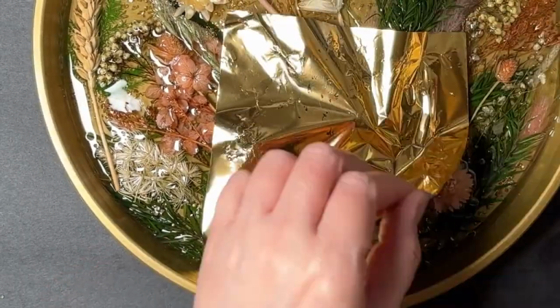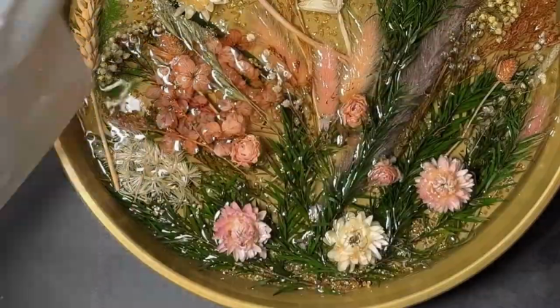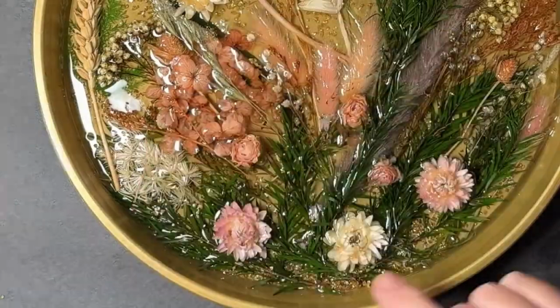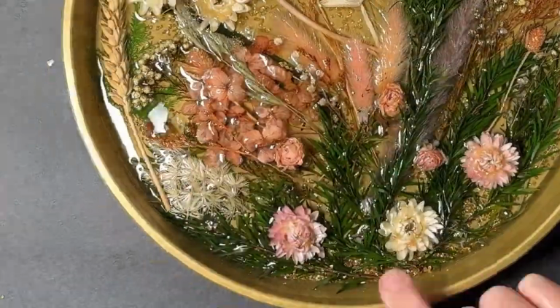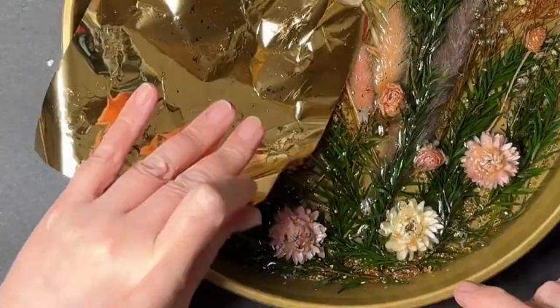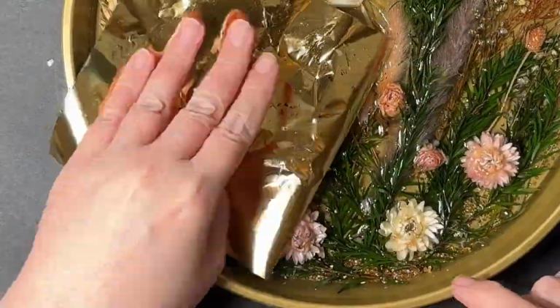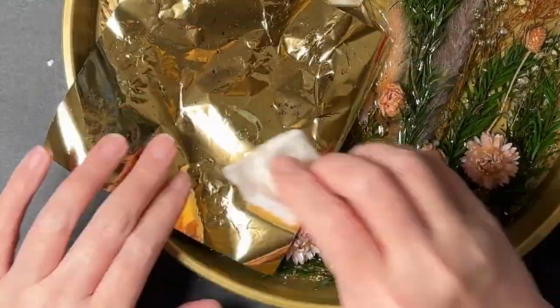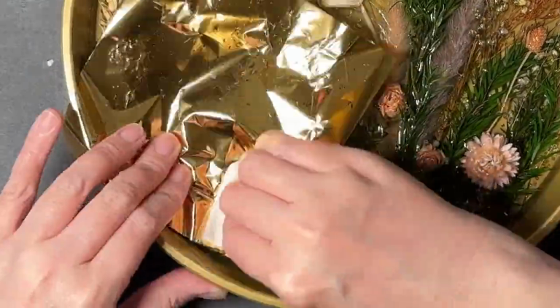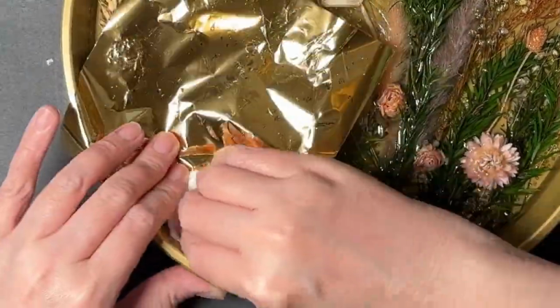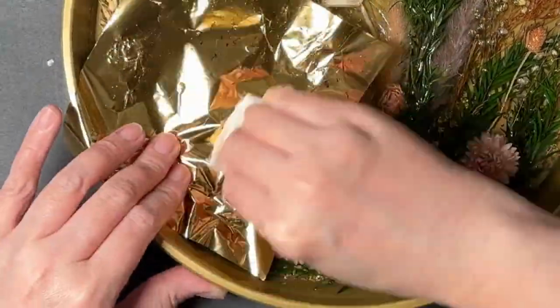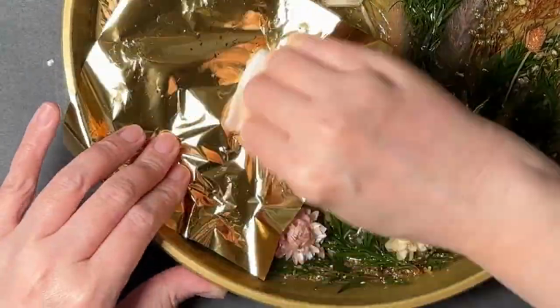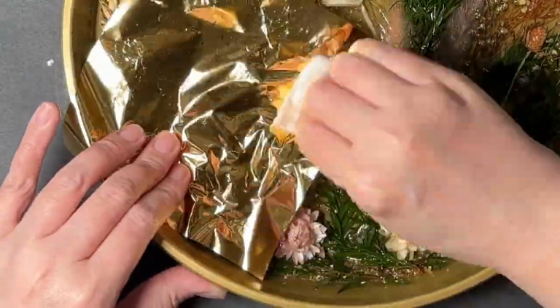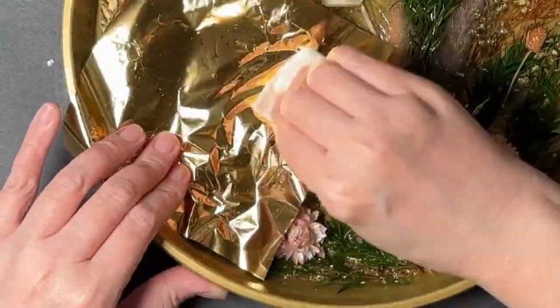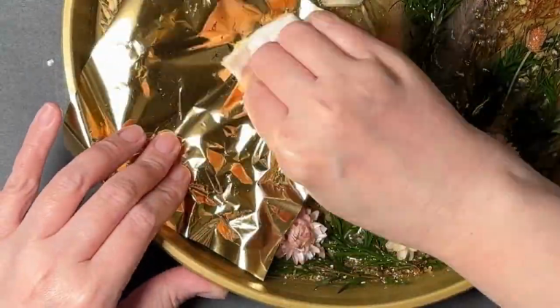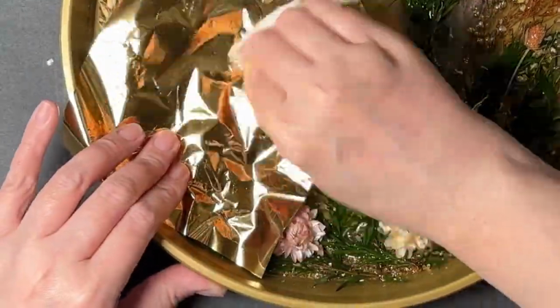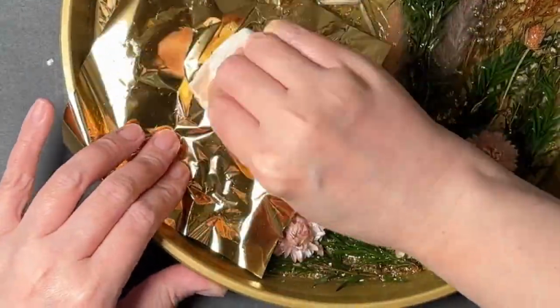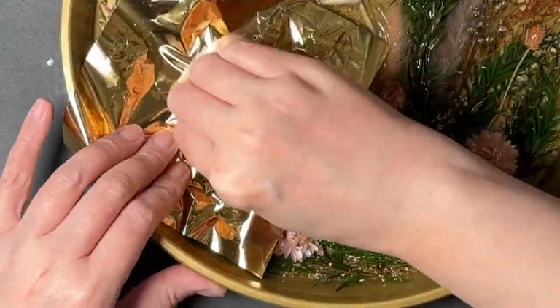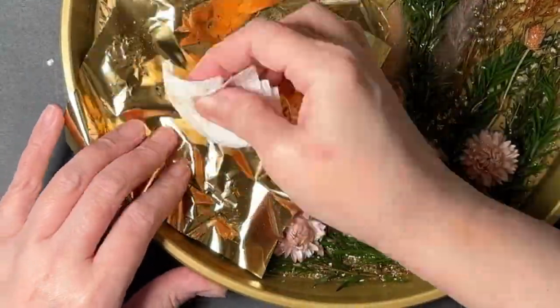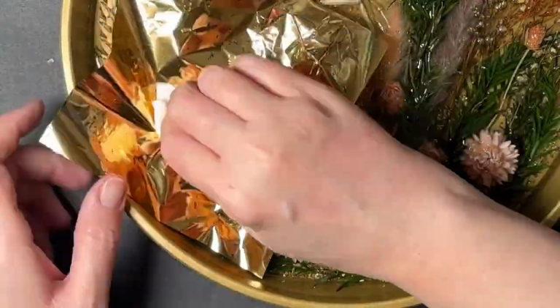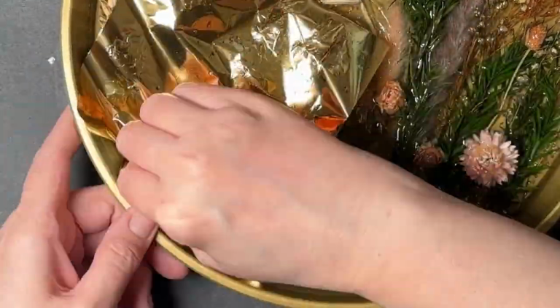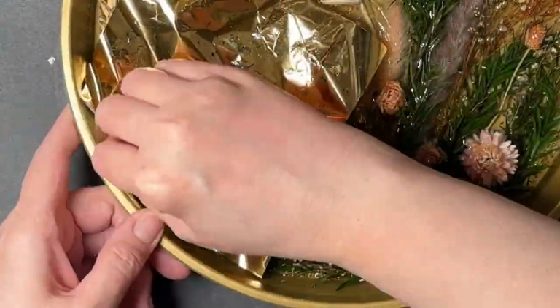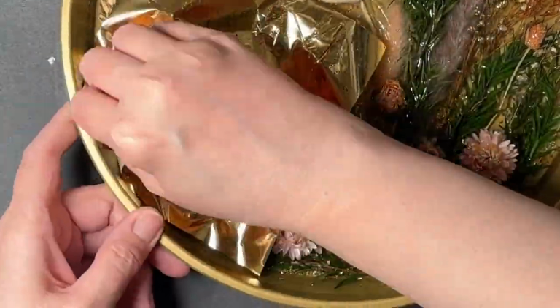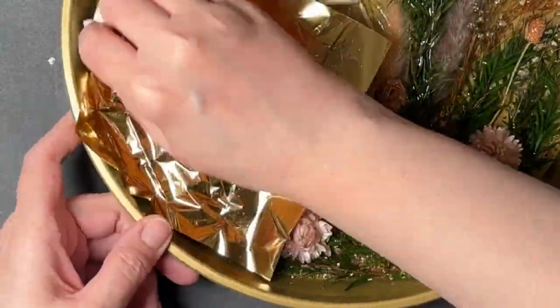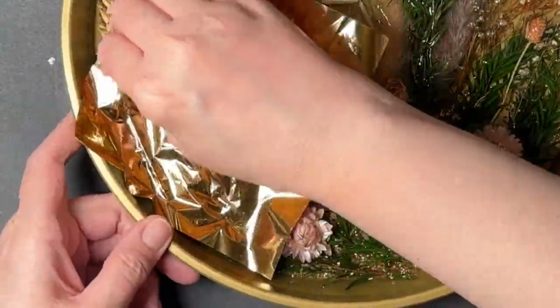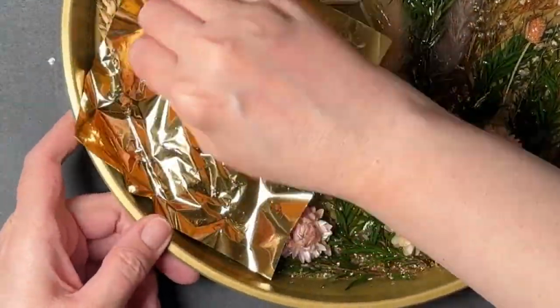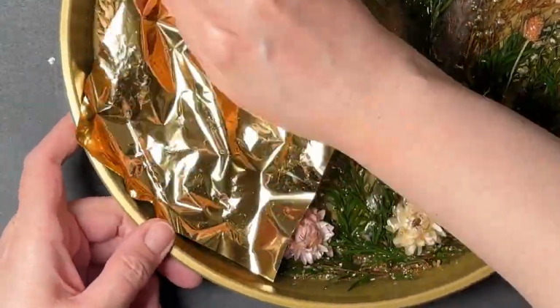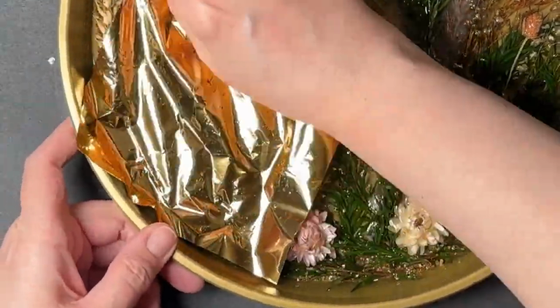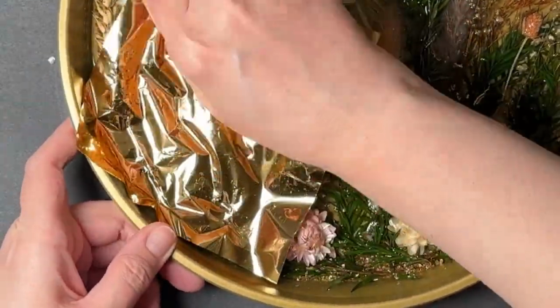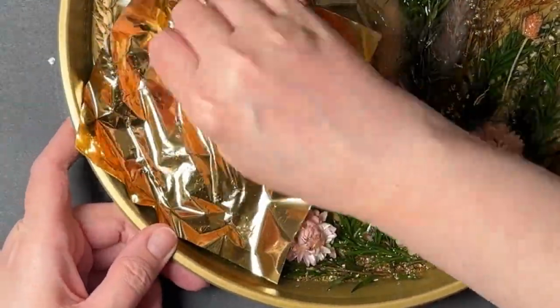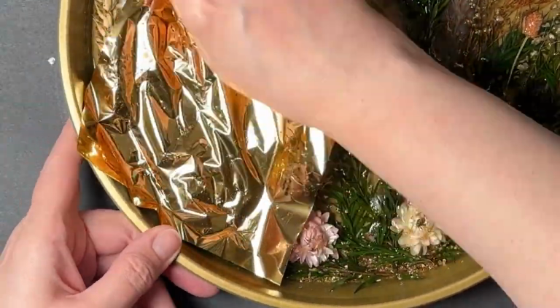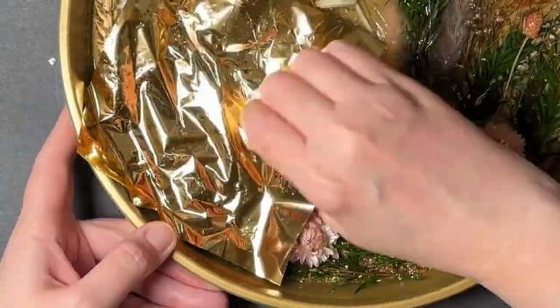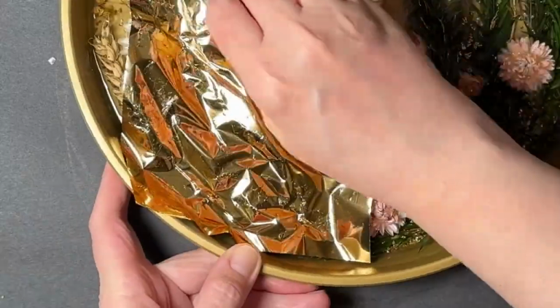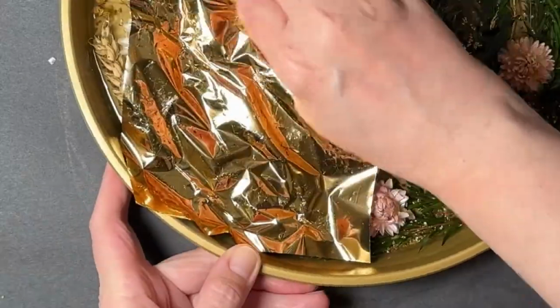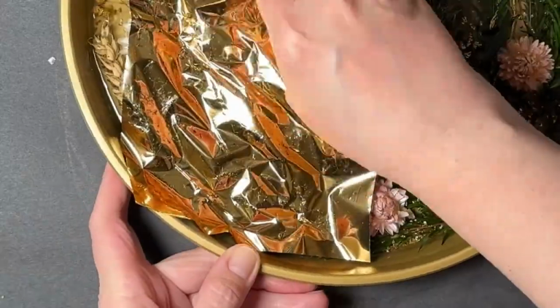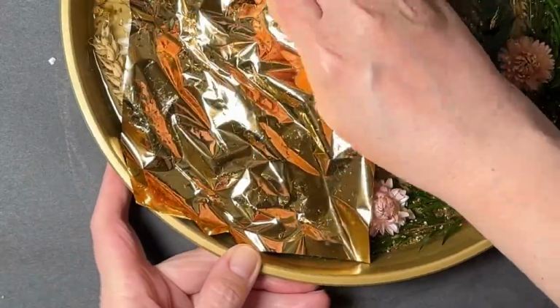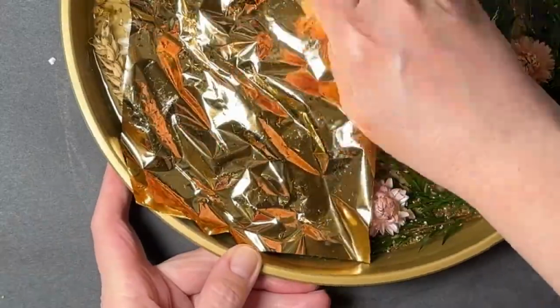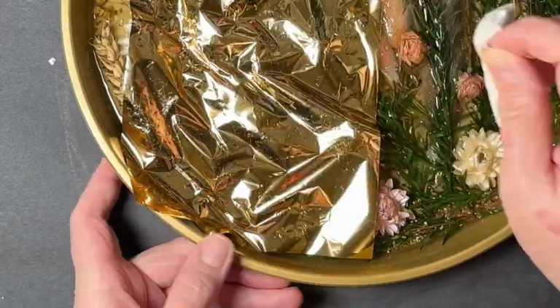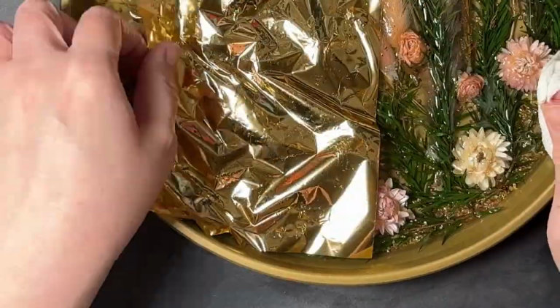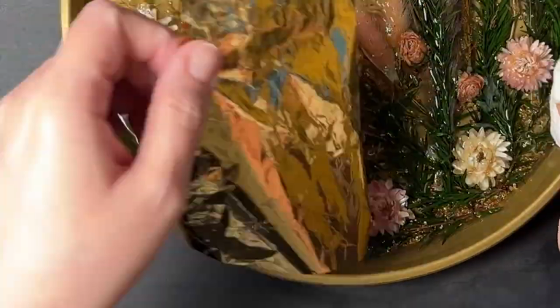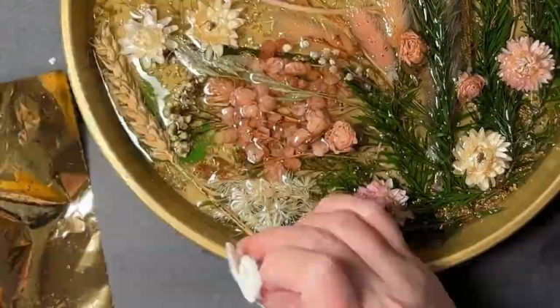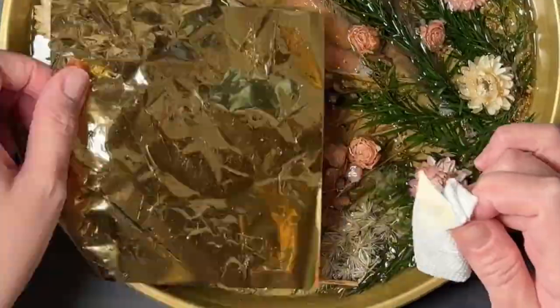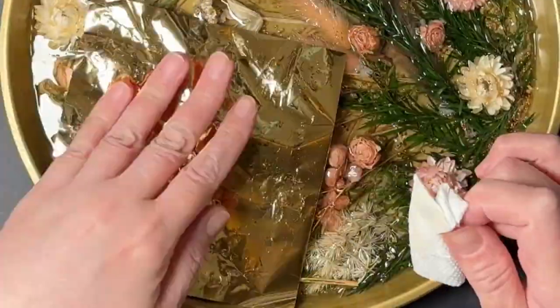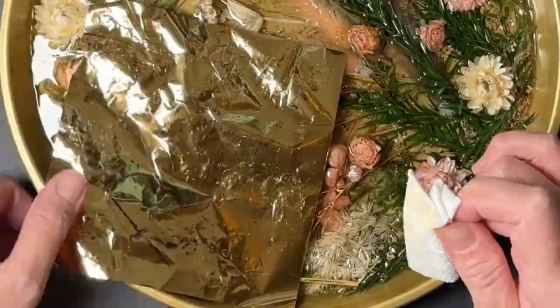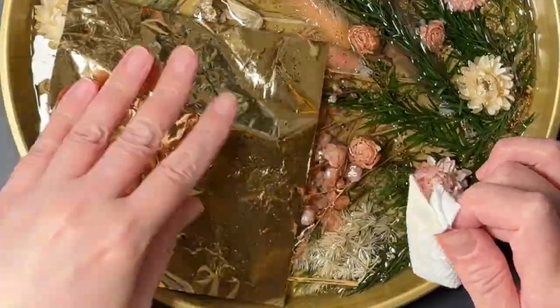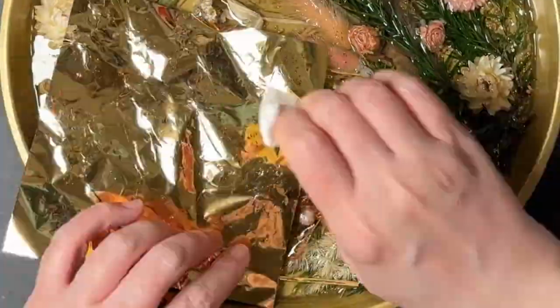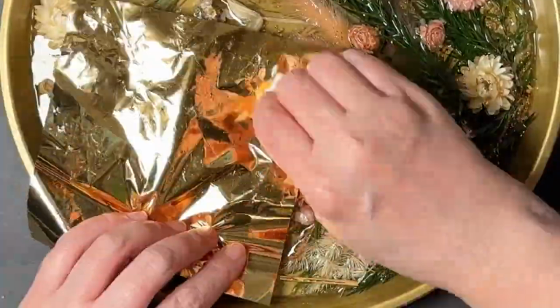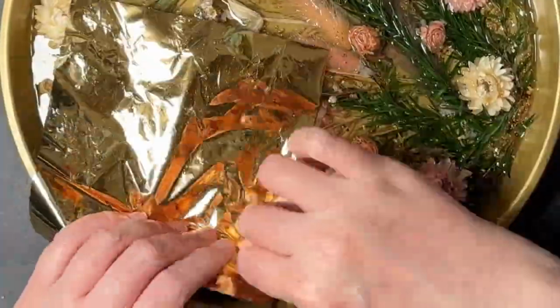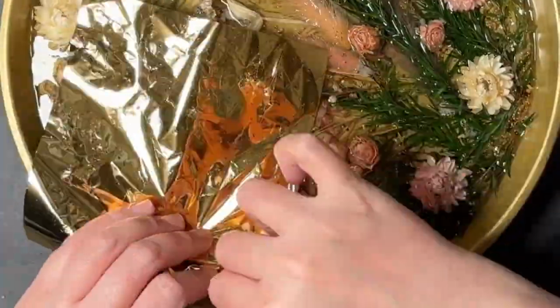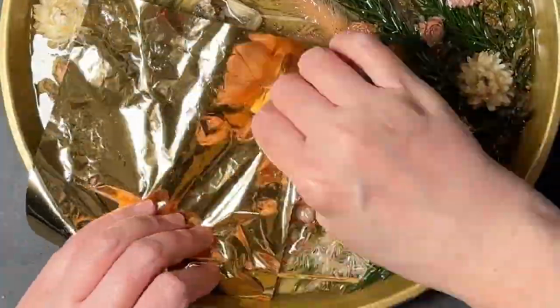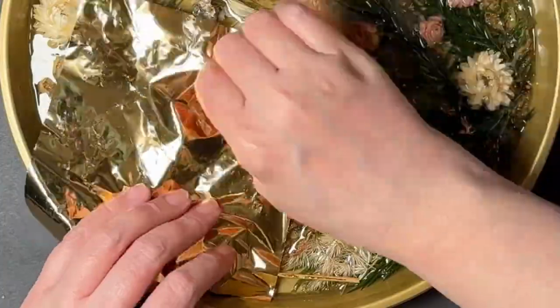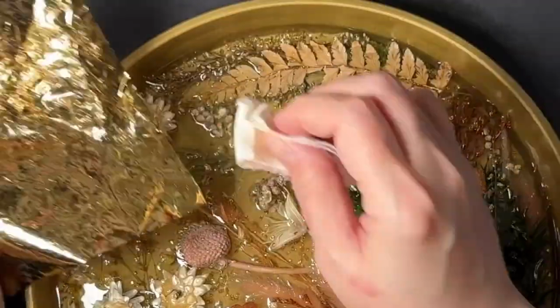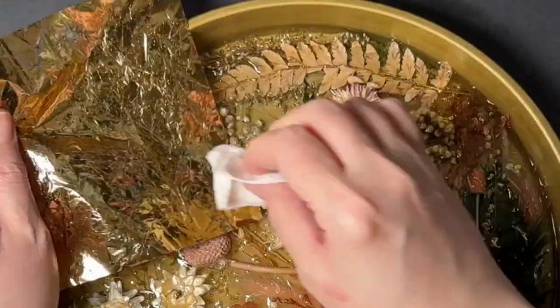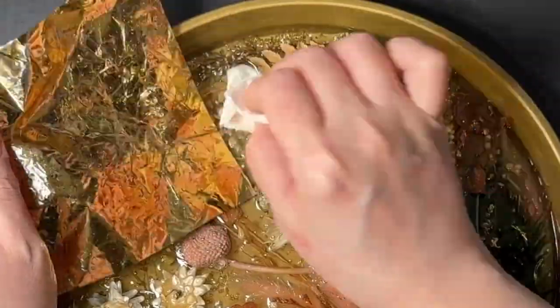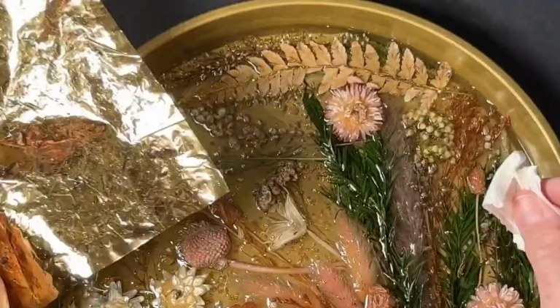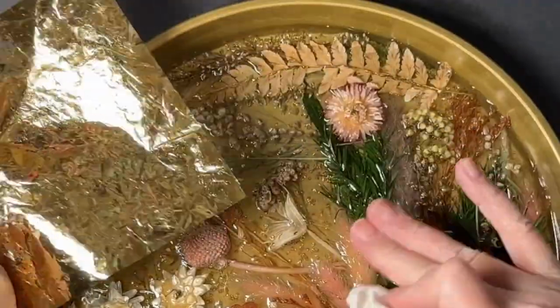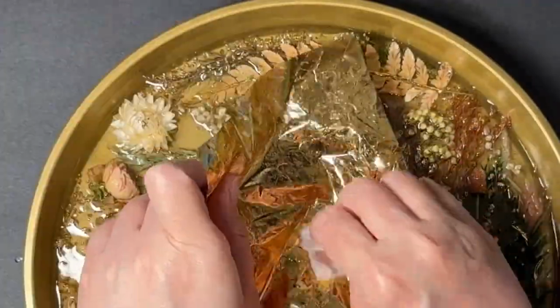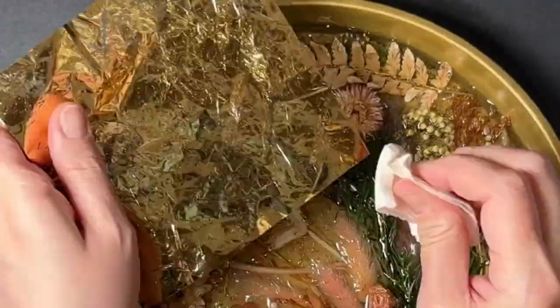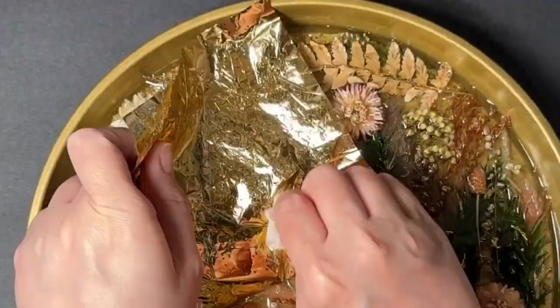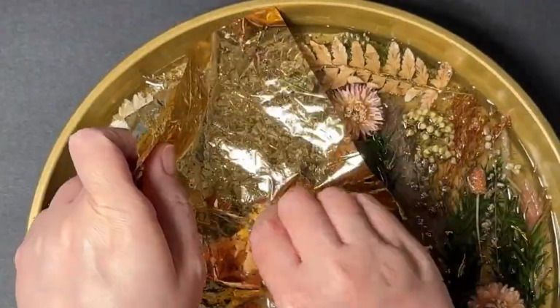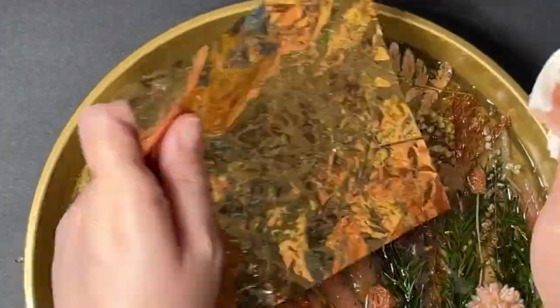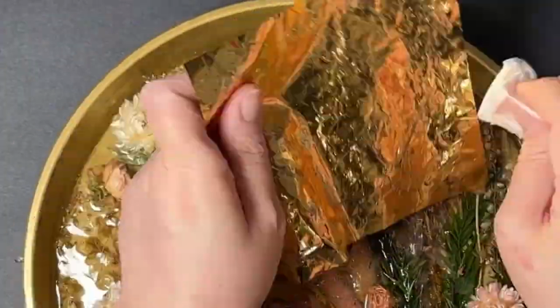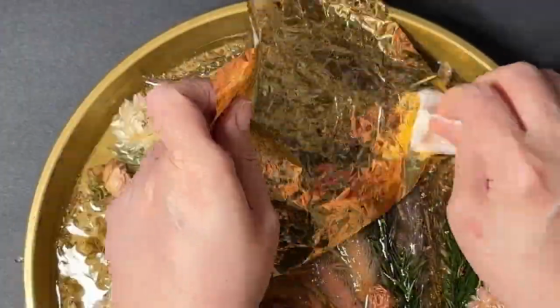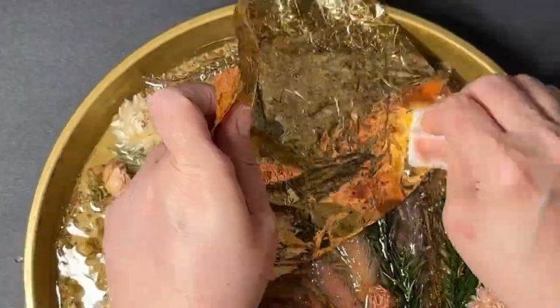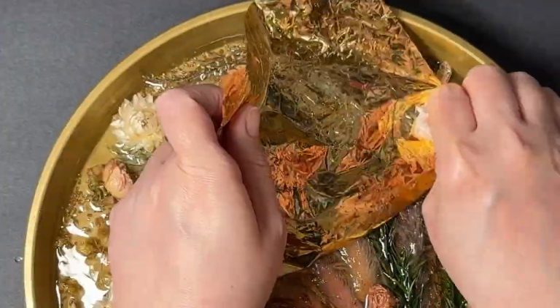I didn't realize how difficult it was to actually see this on video, so I did an up-close shot here for you to see the actual gold detail.